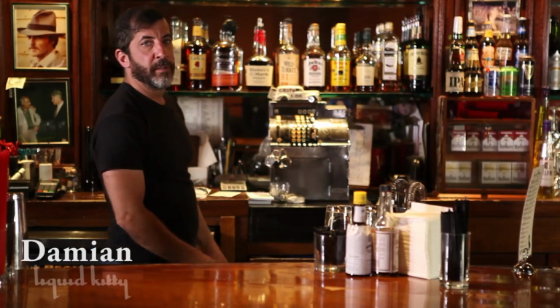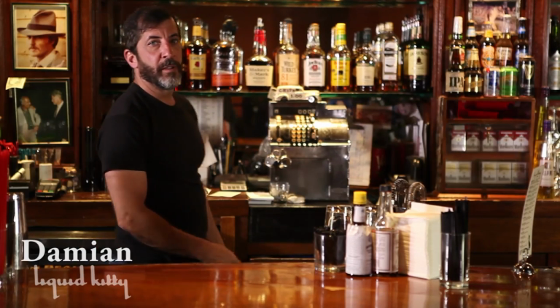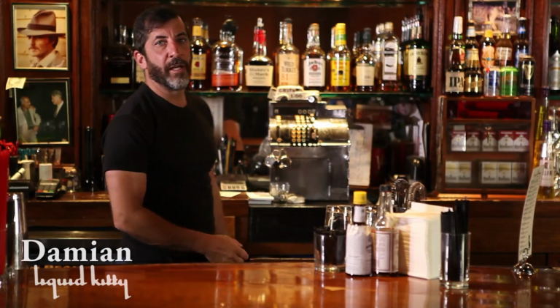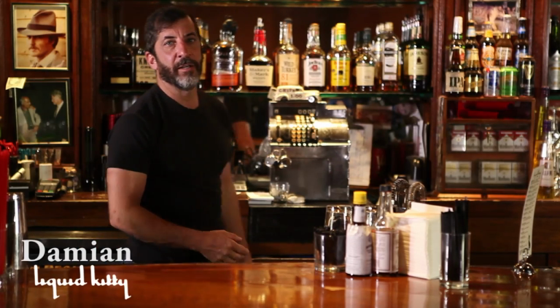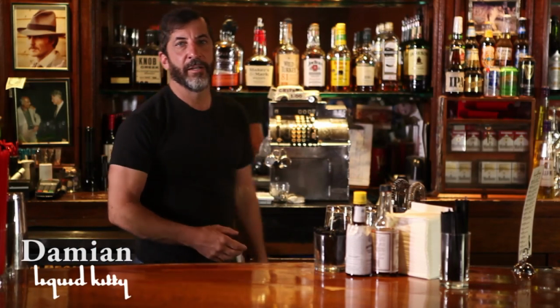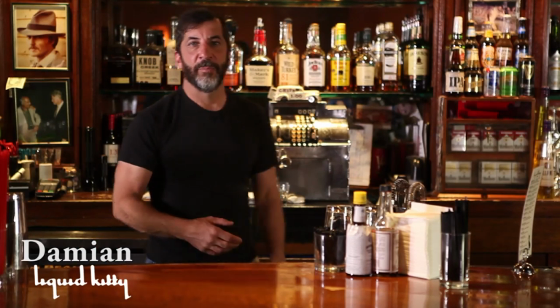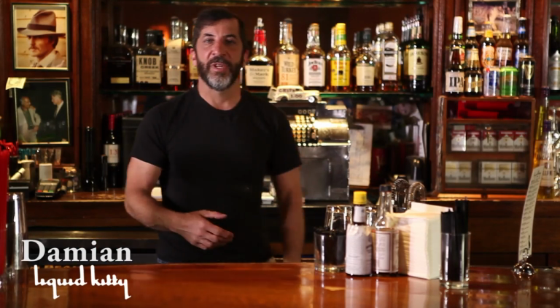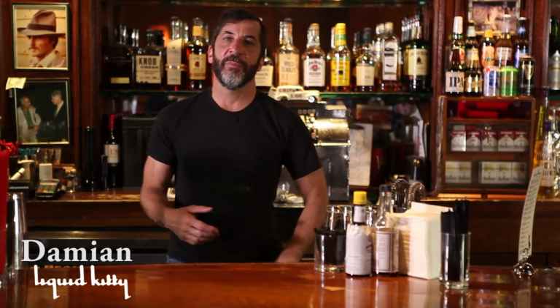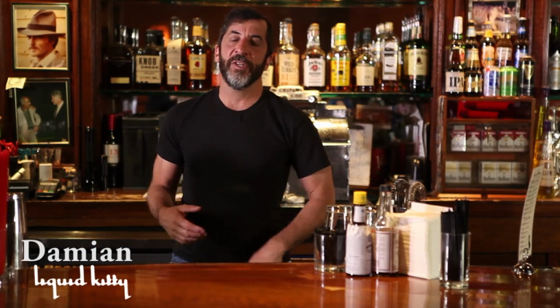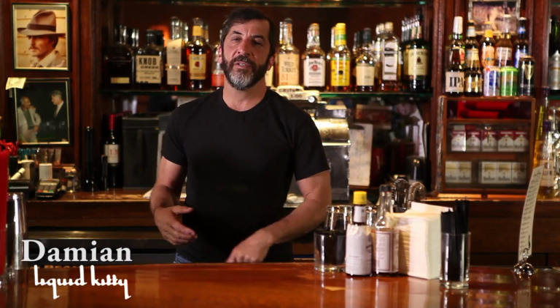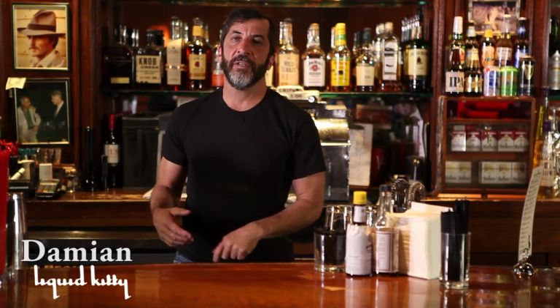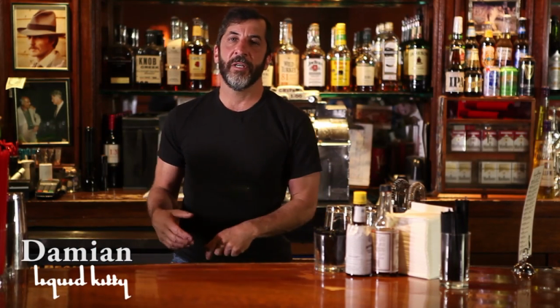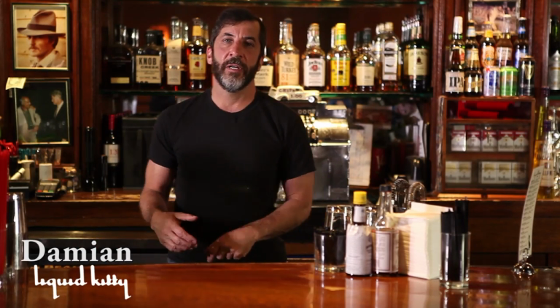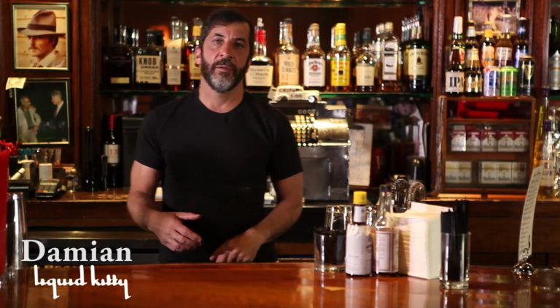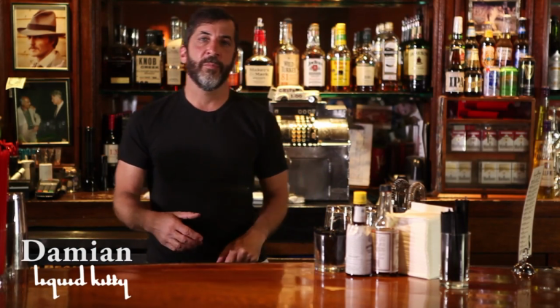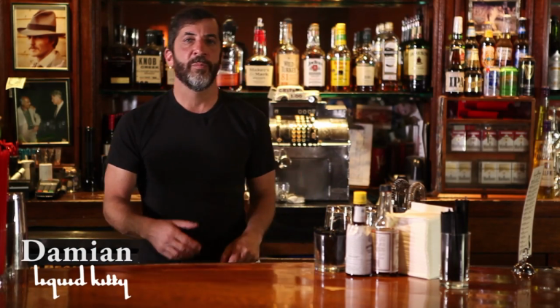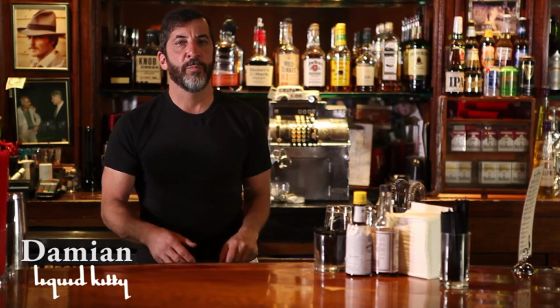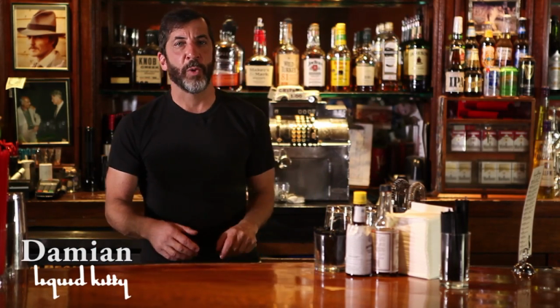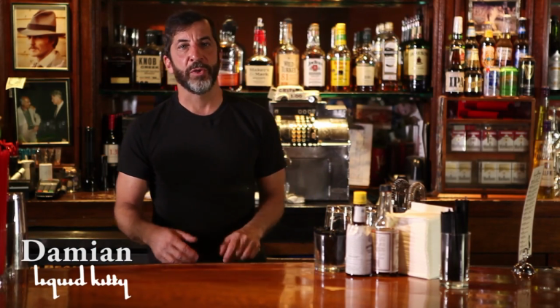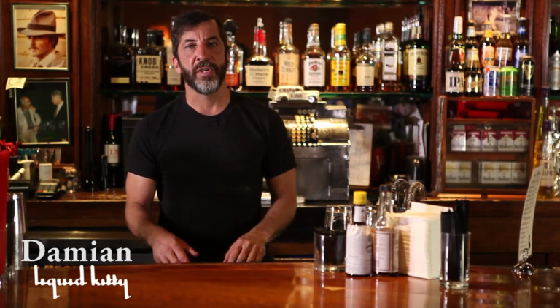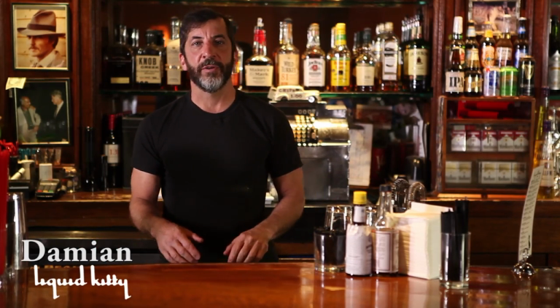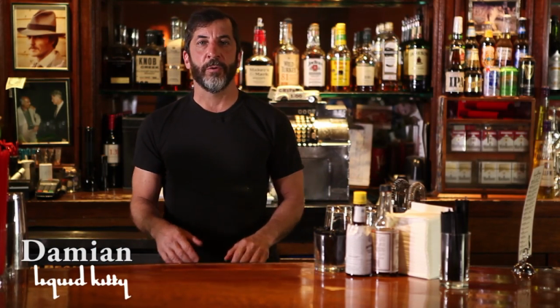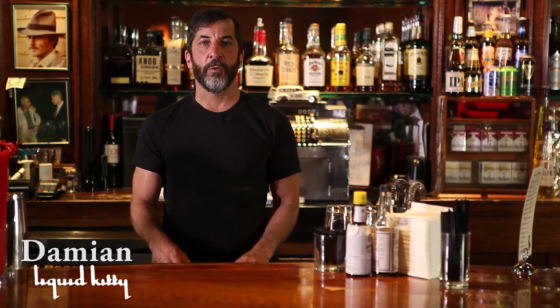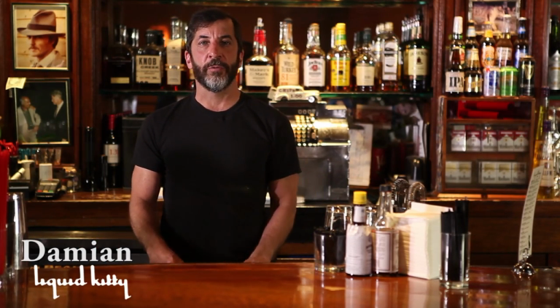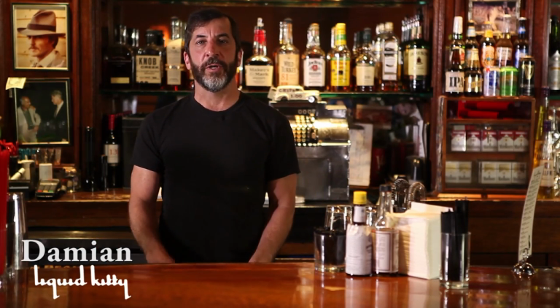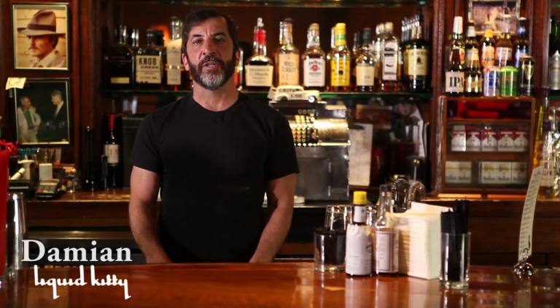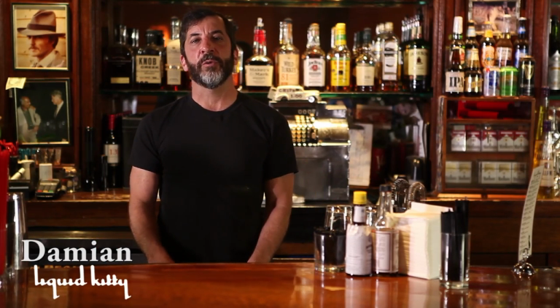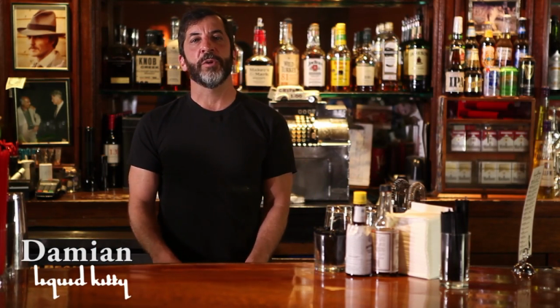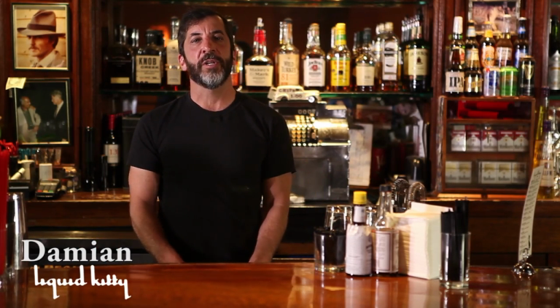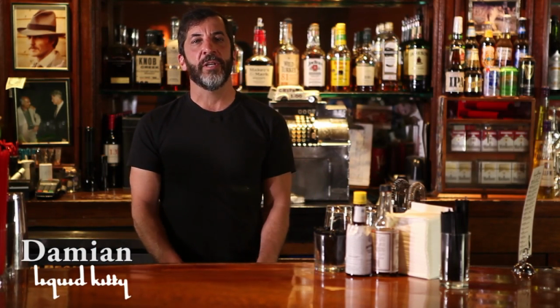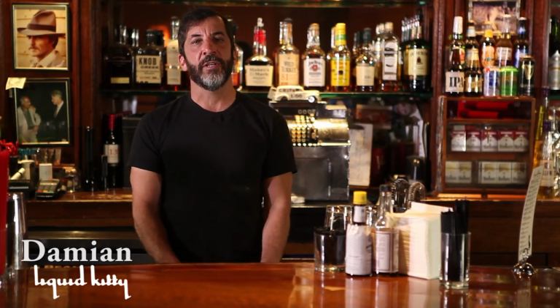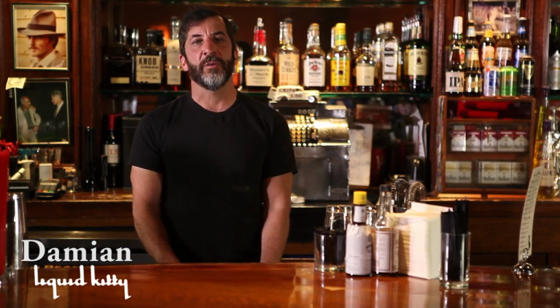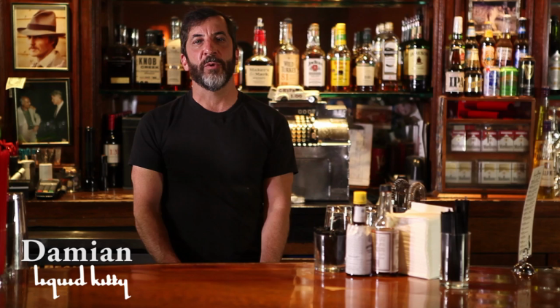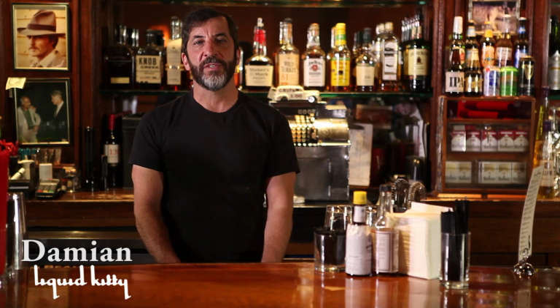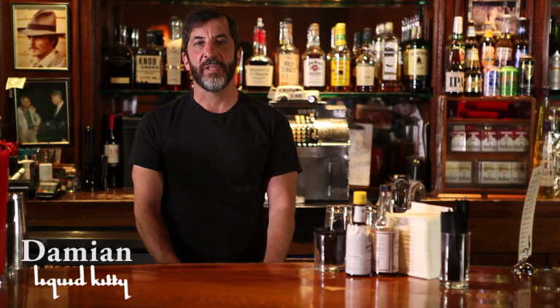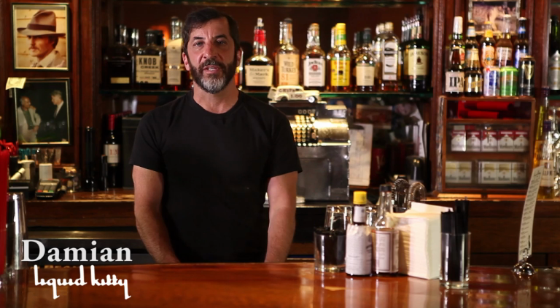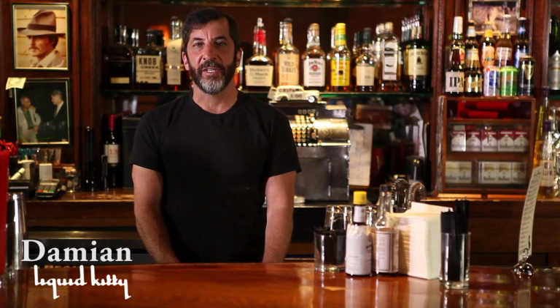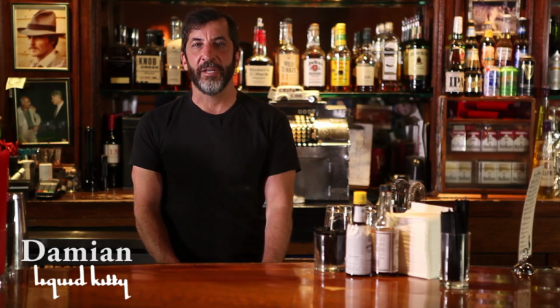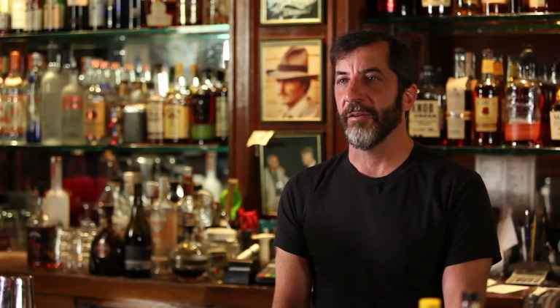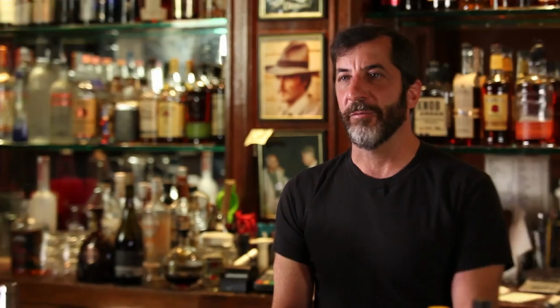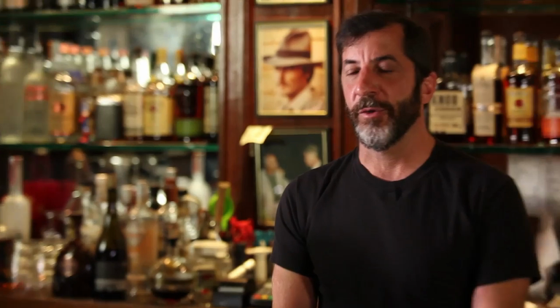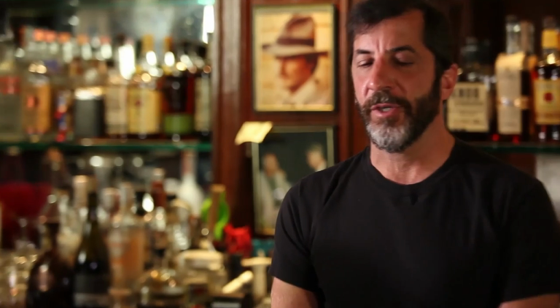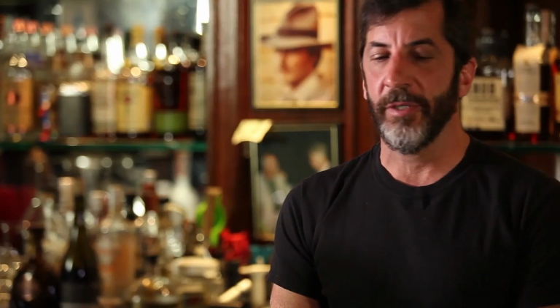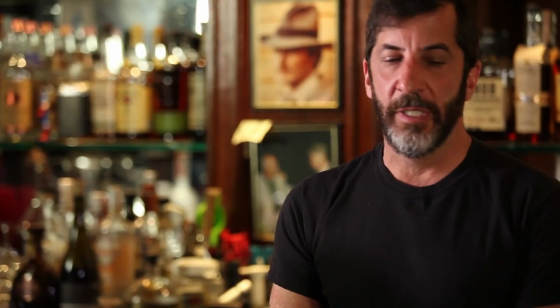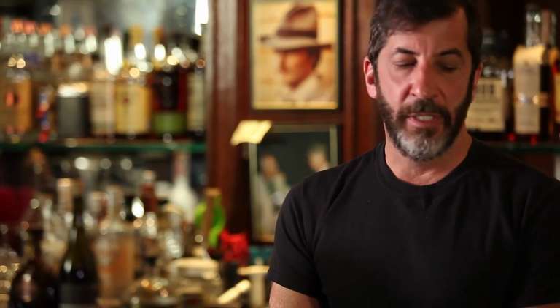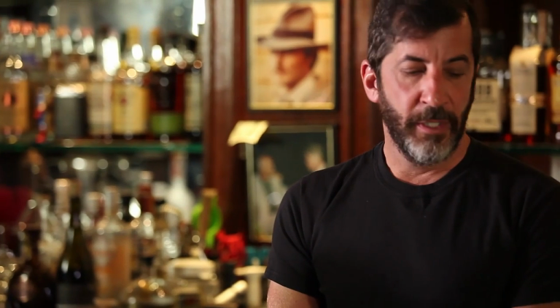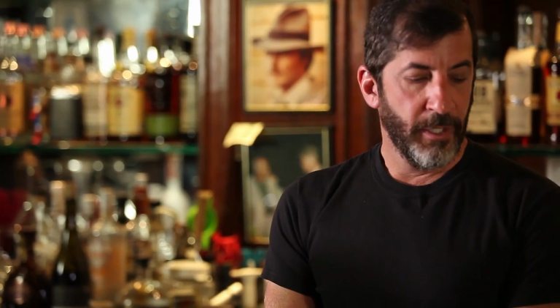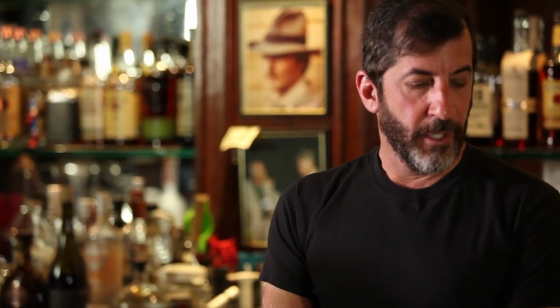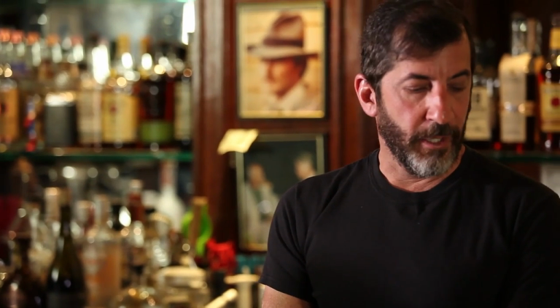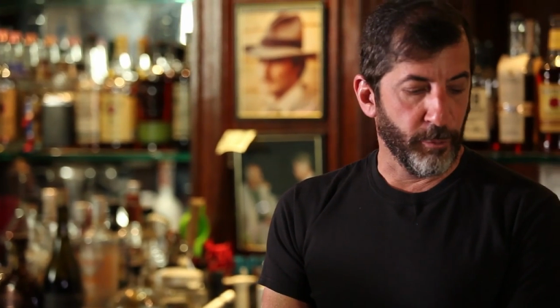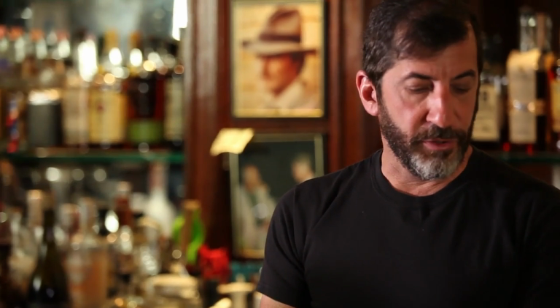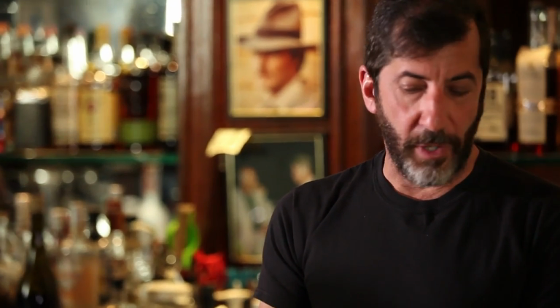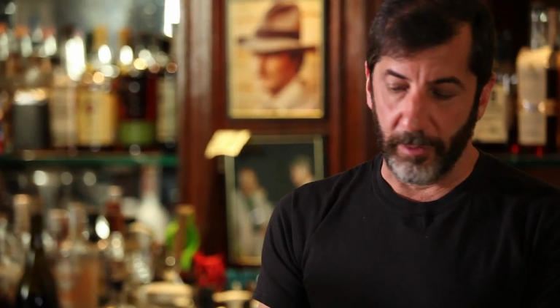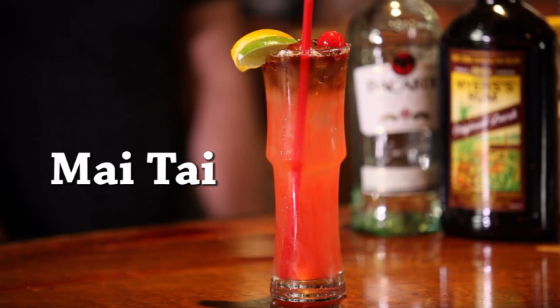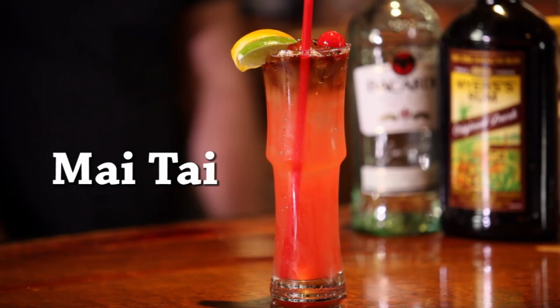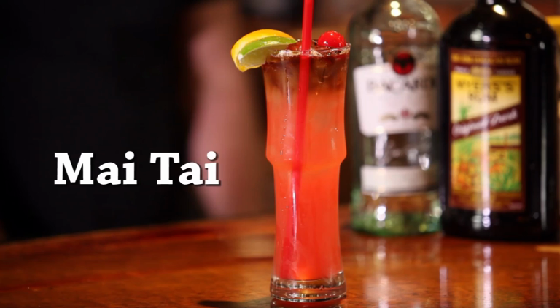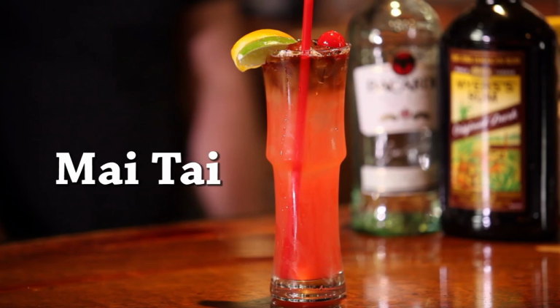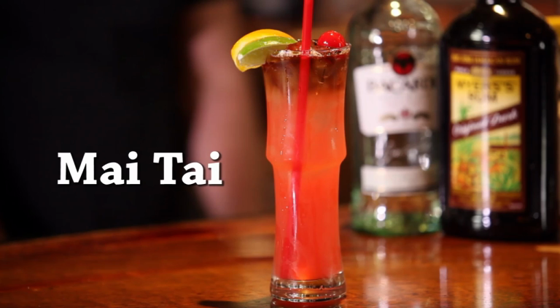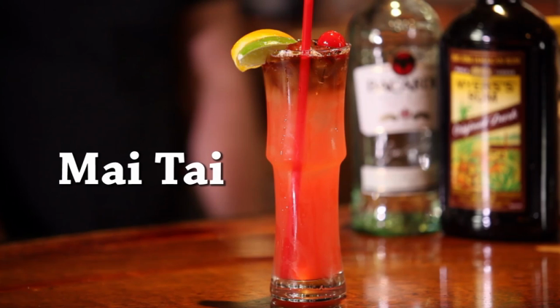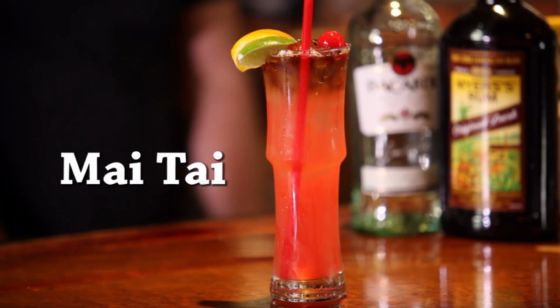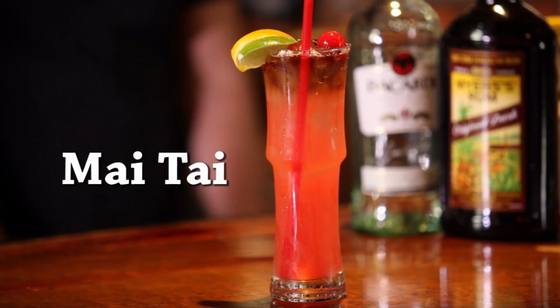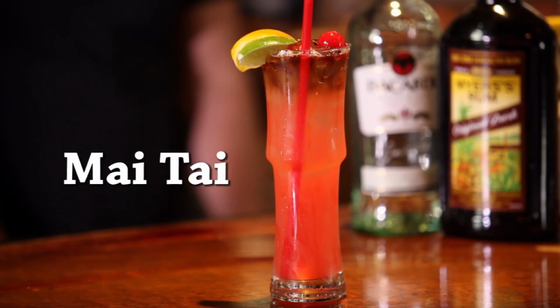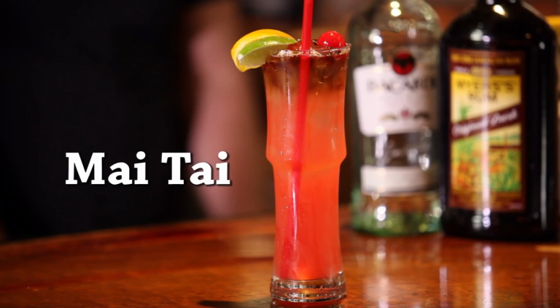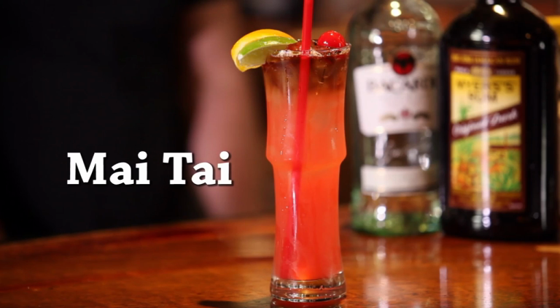Hi, I'm Damian, bartender over at Liquid Kitty in West LA, California, and we're going to talk a little bit about the Mai Tai.